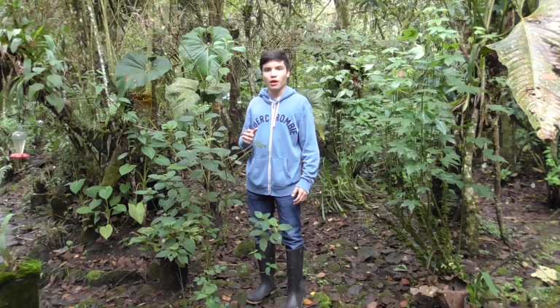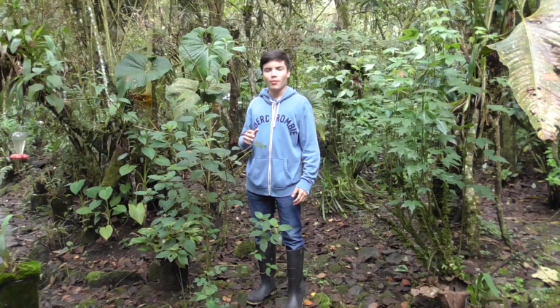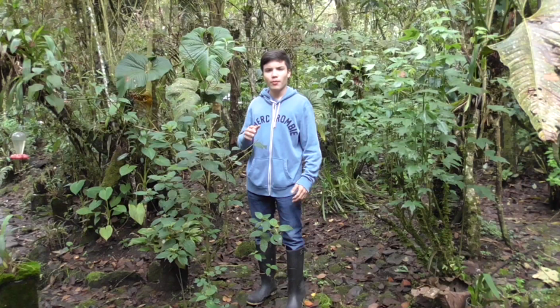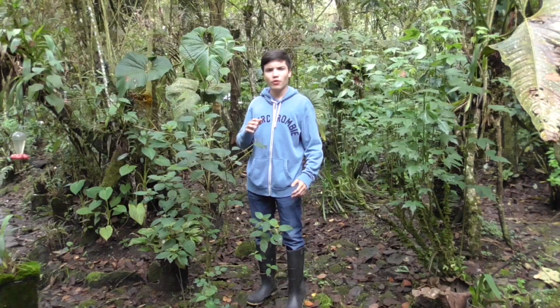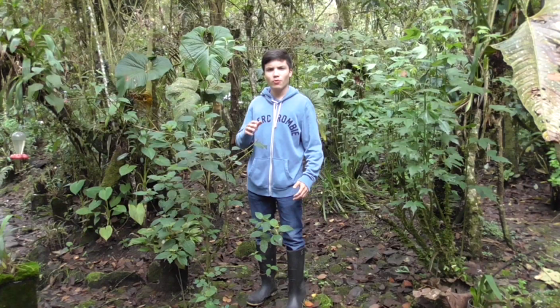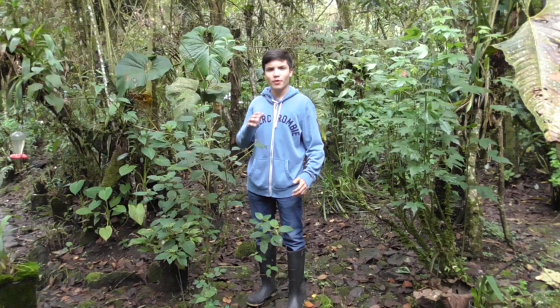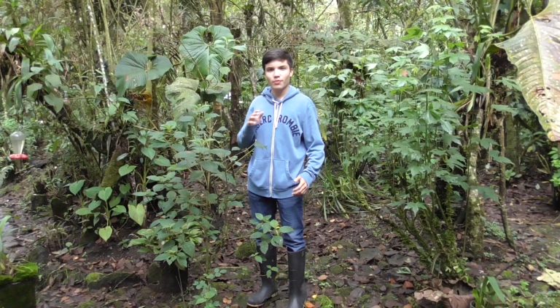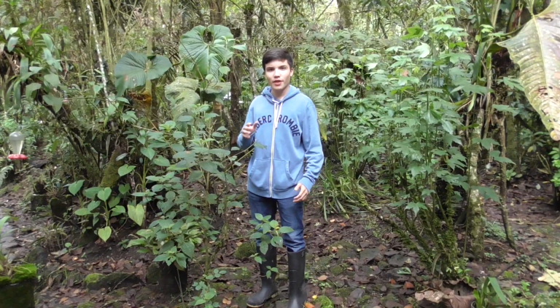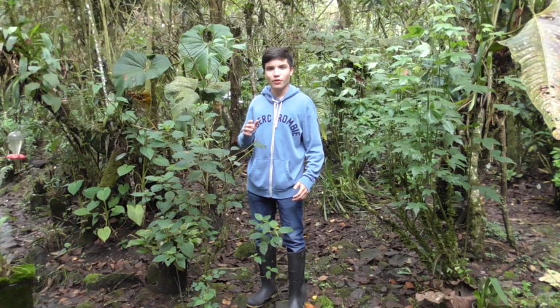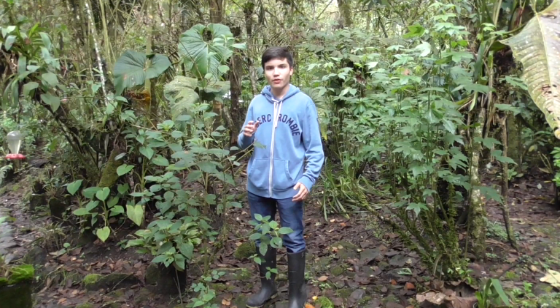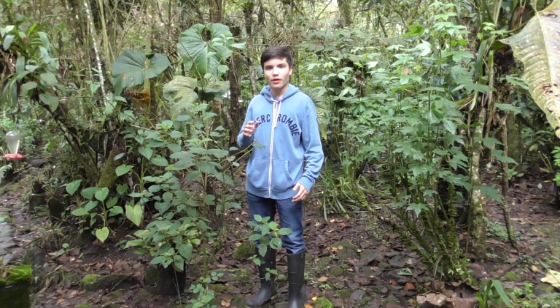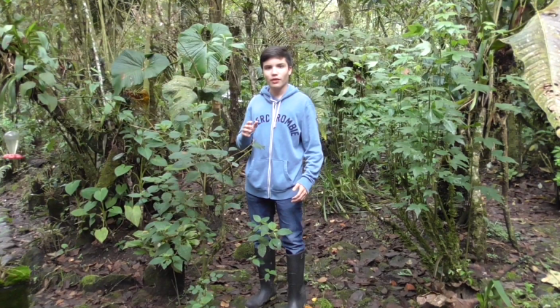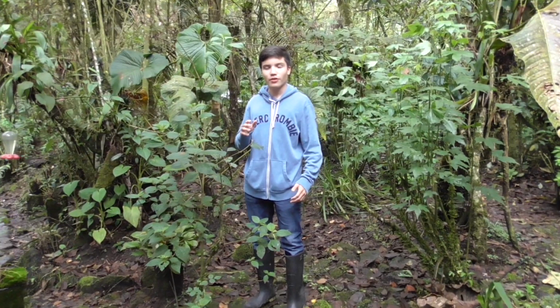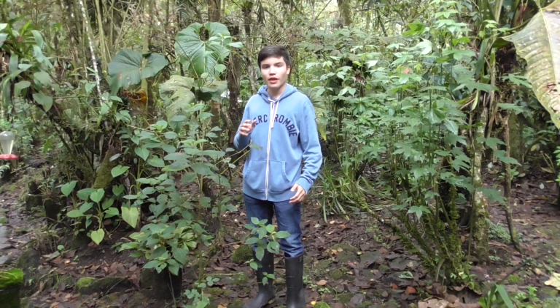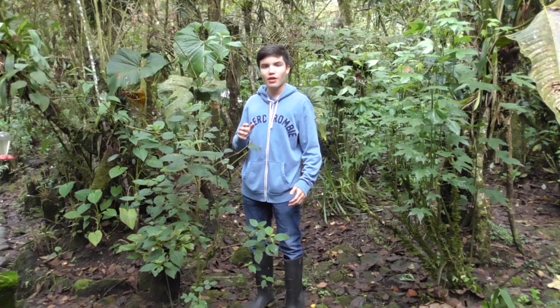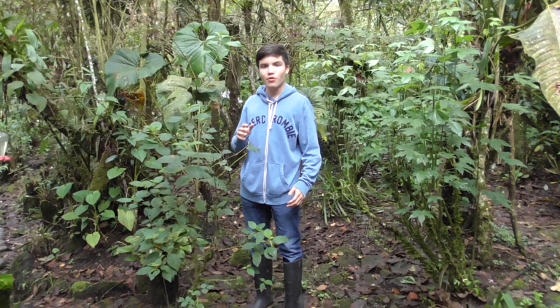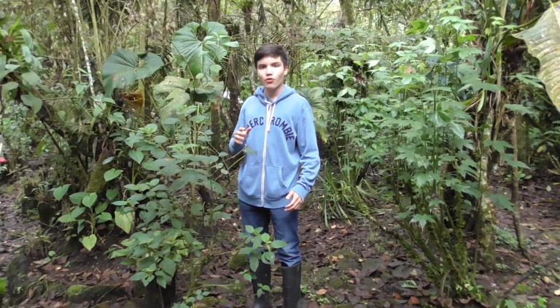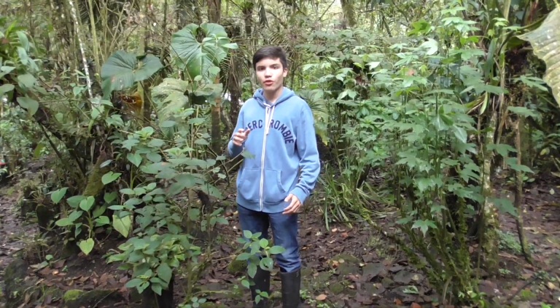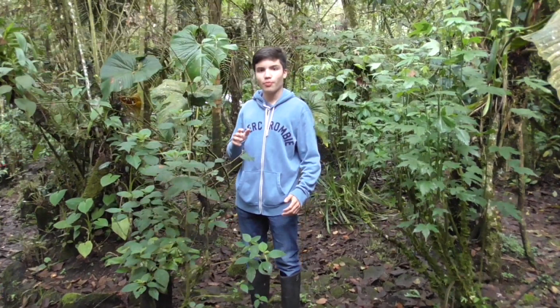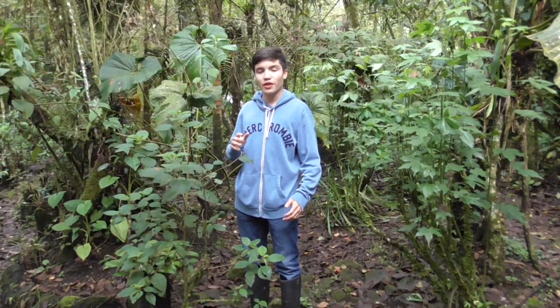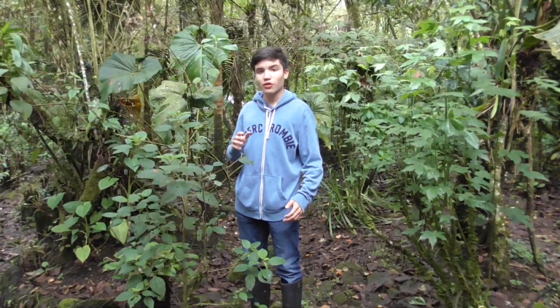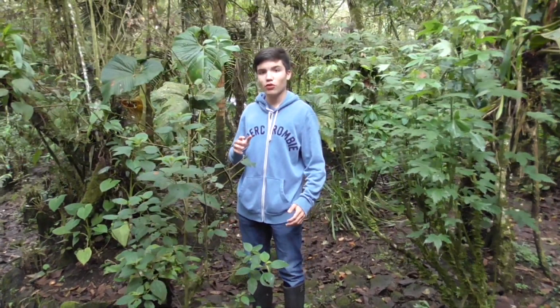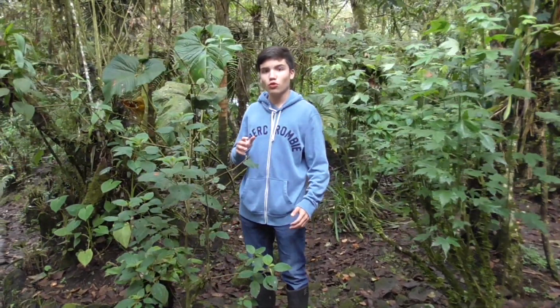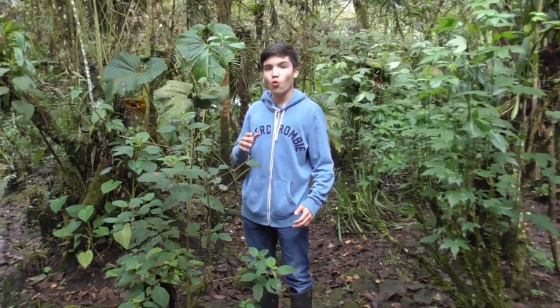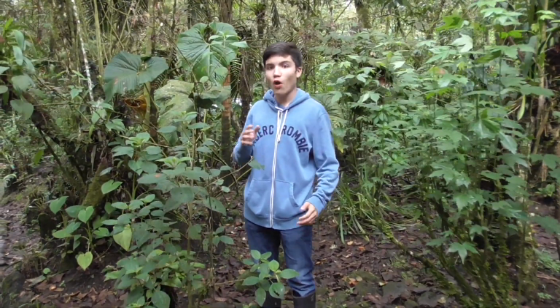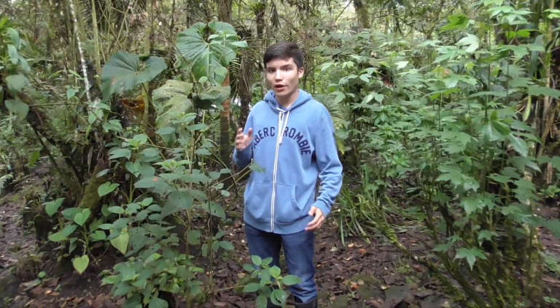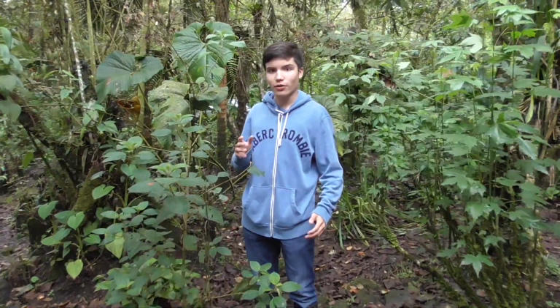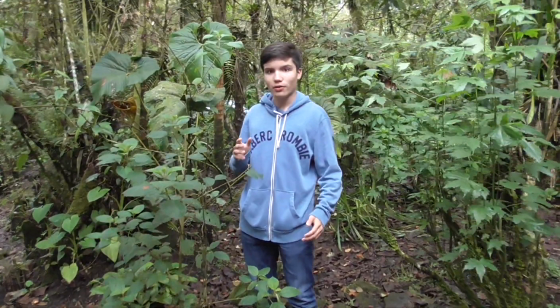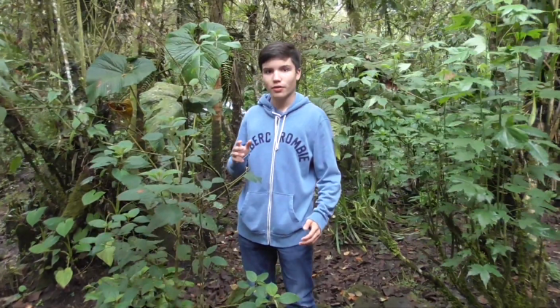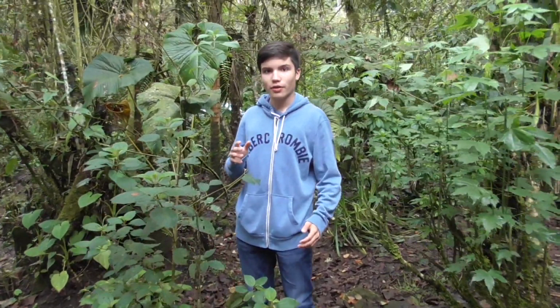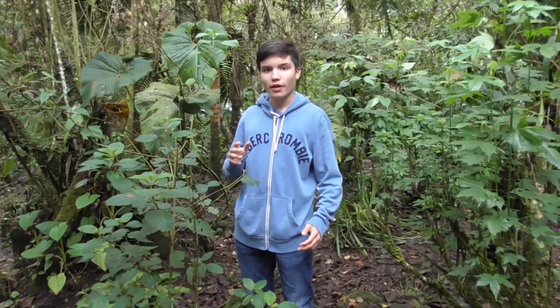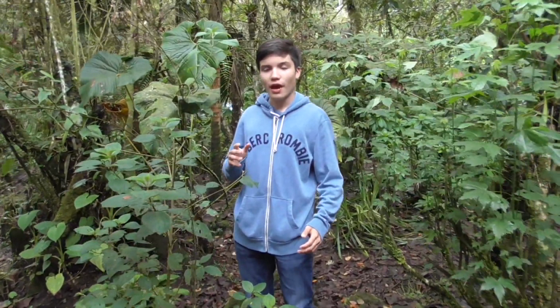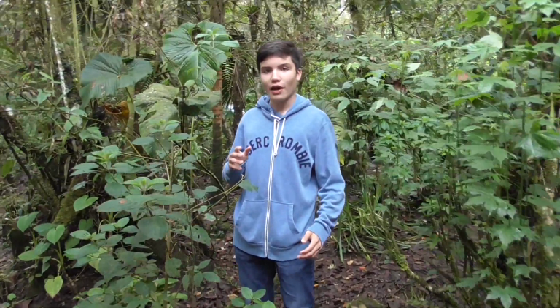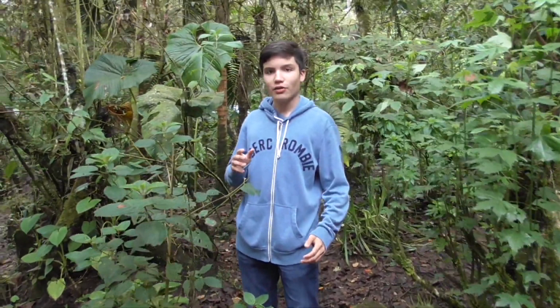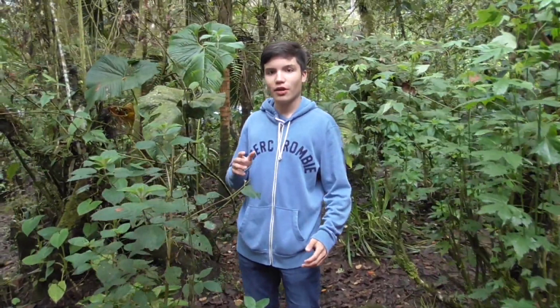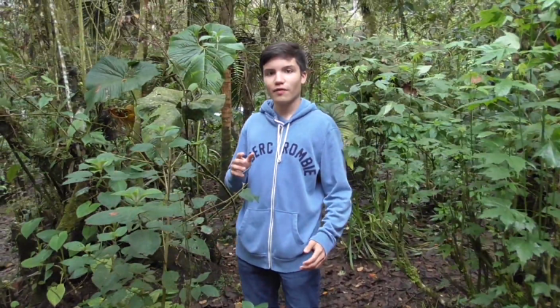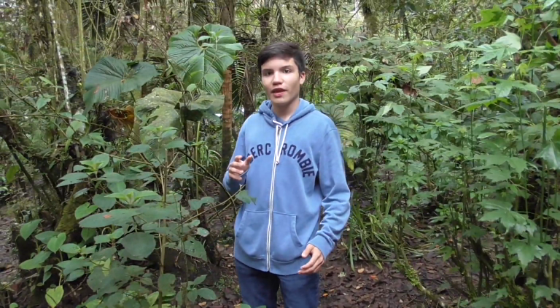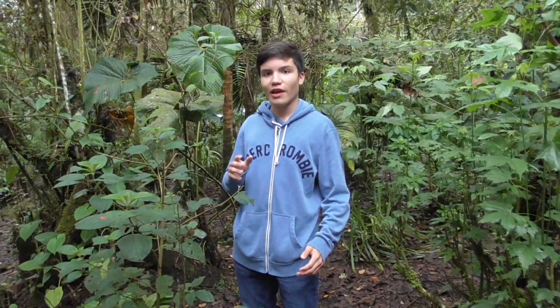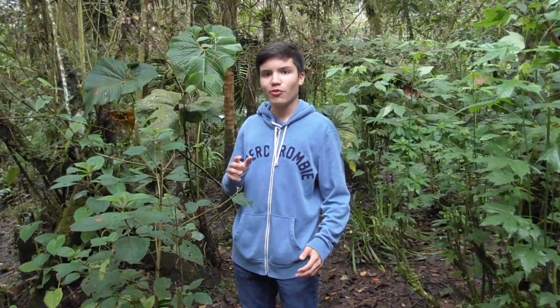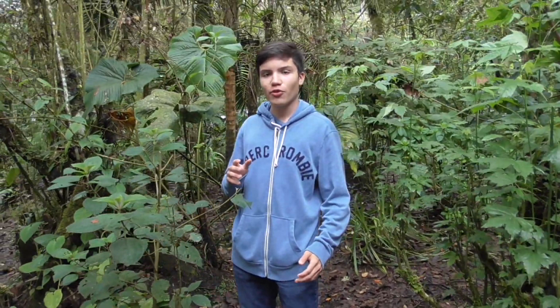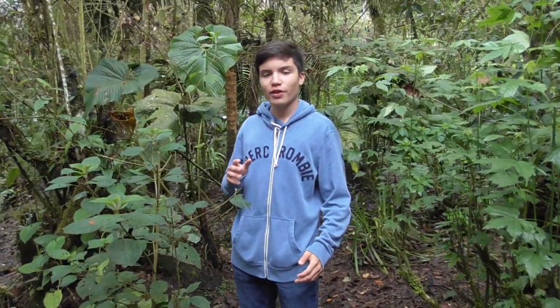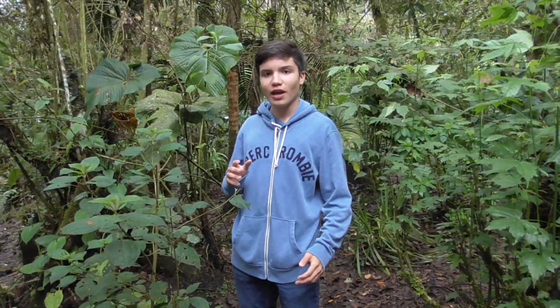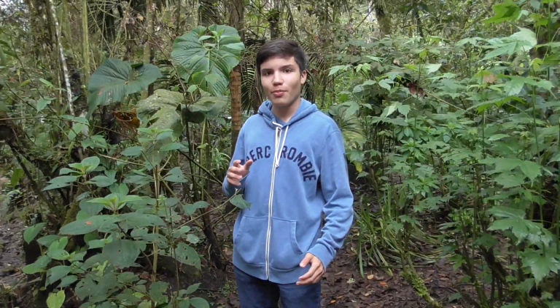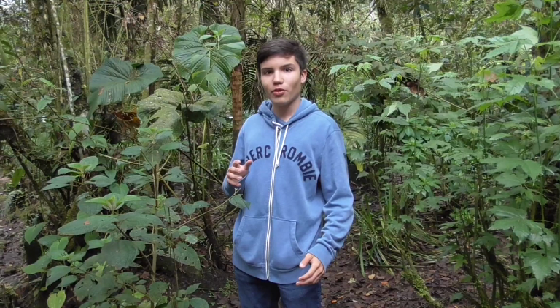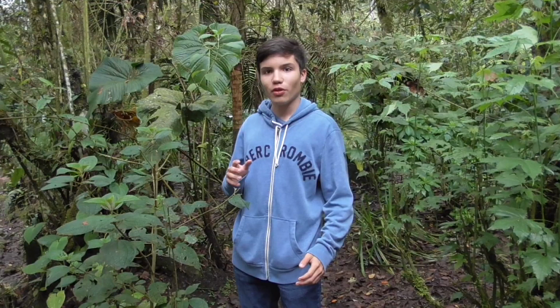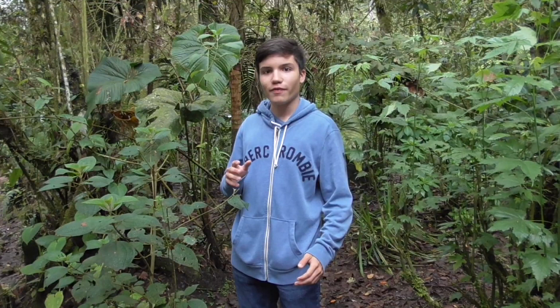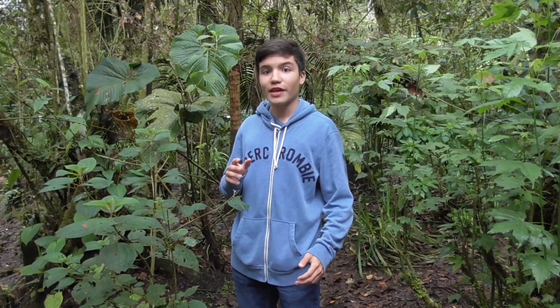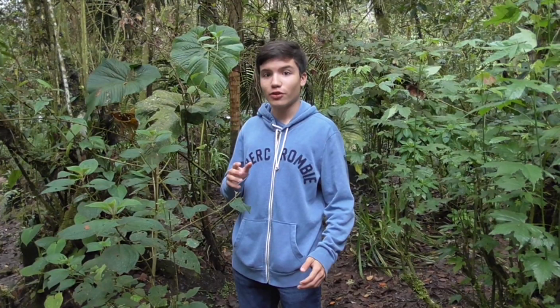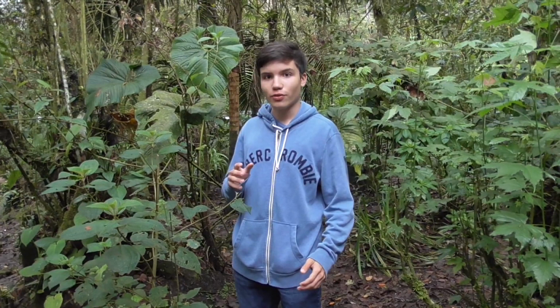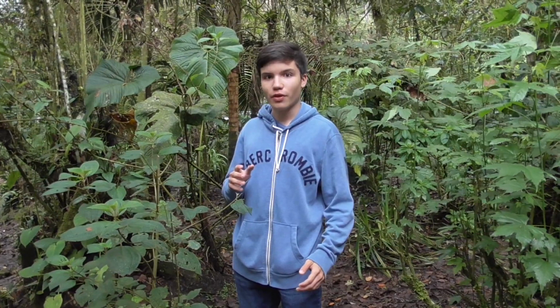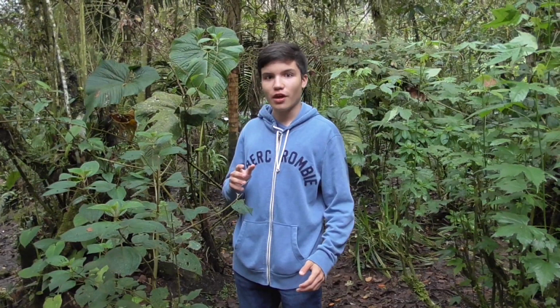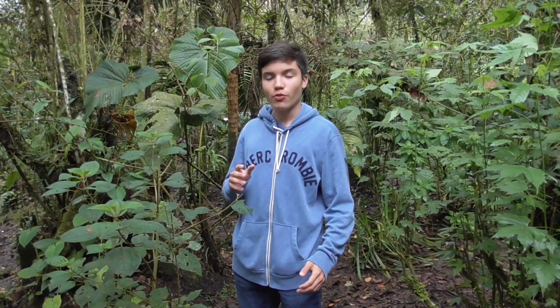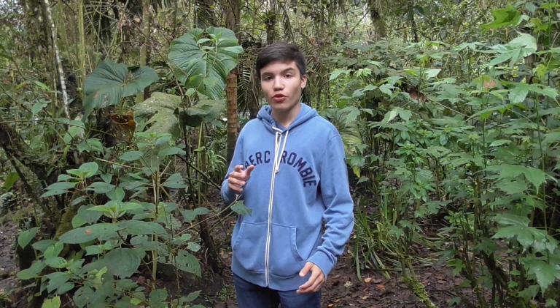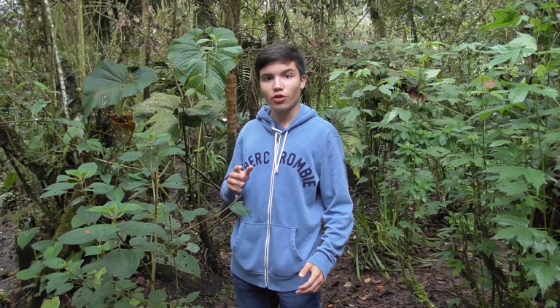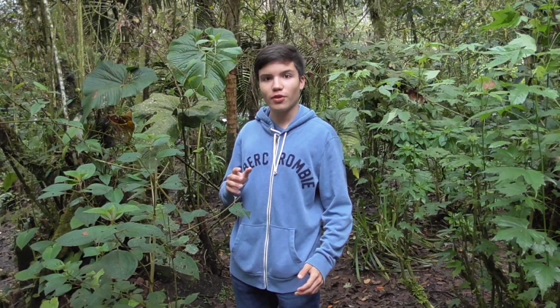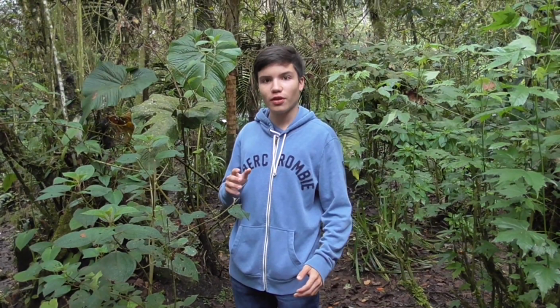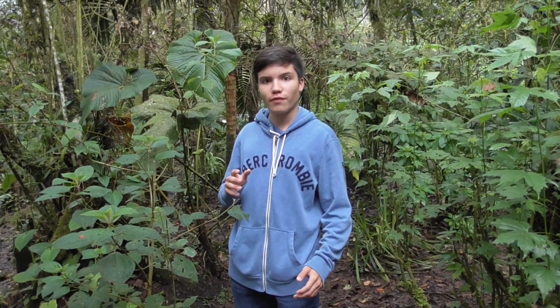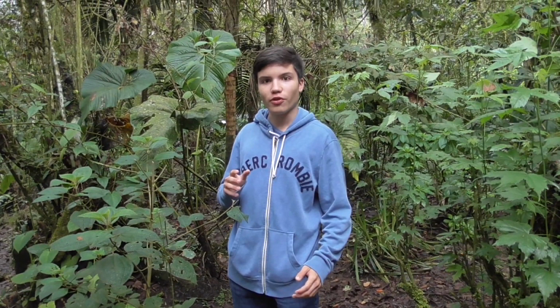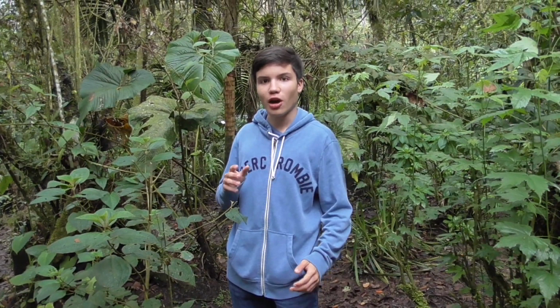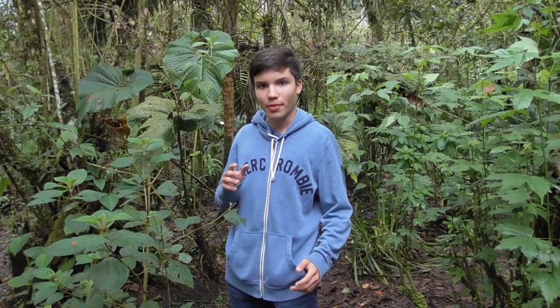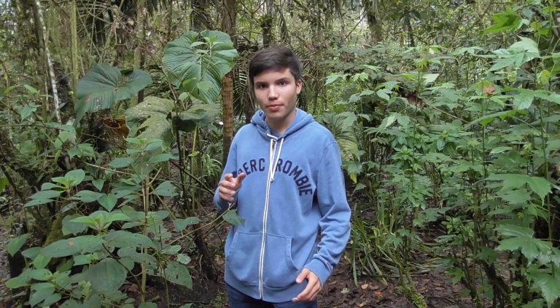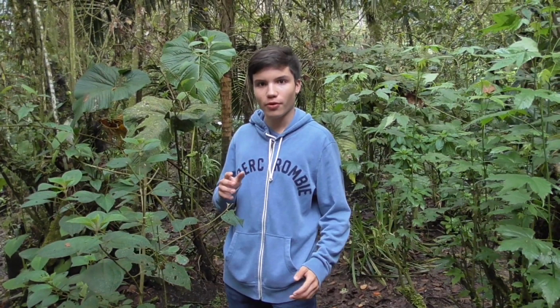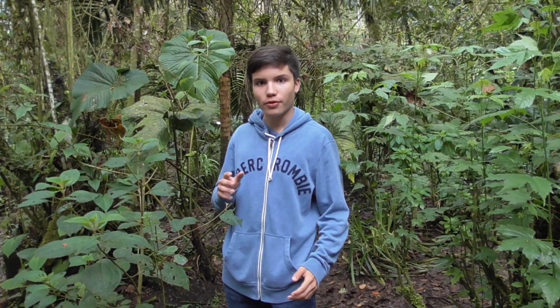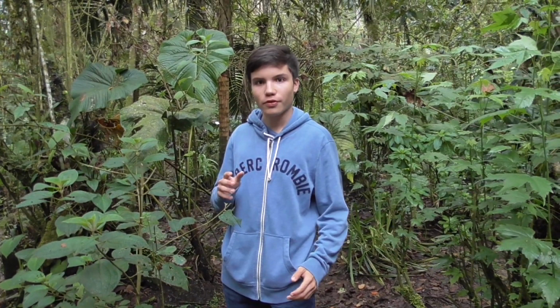I'm Emilio Pazmena, and today we're at a place called Juanlo, outside of the Ecuadorian capital of Quito, and we're going to be looking for hummingbirds.